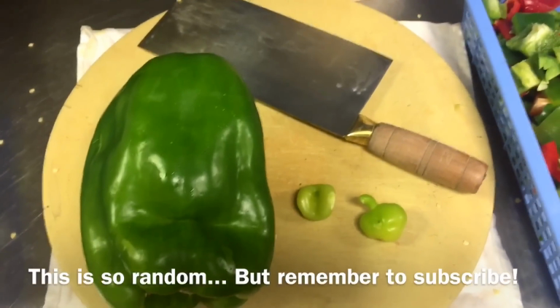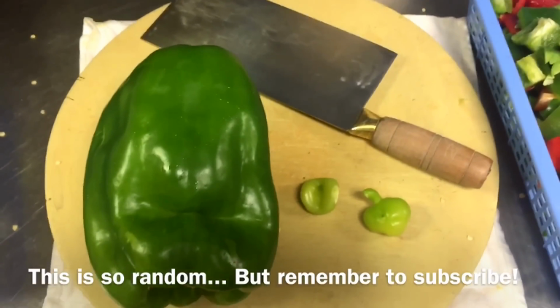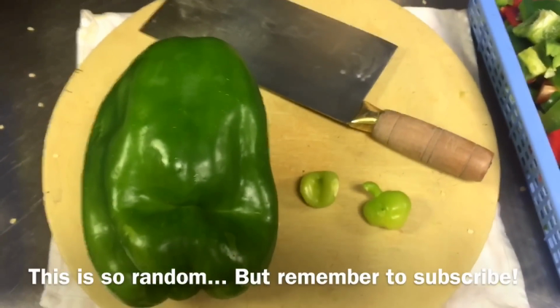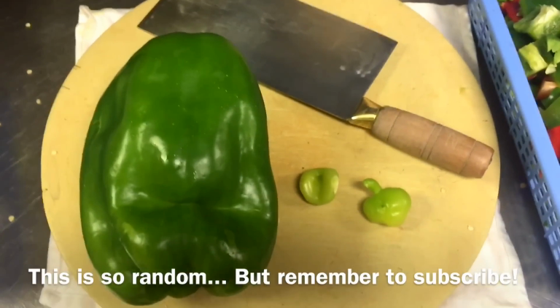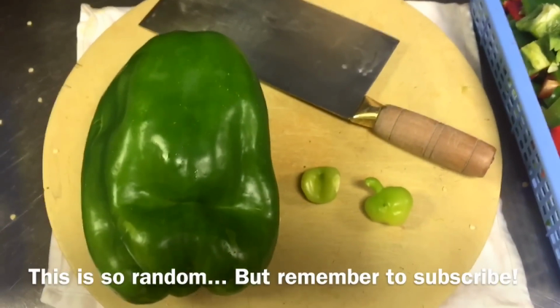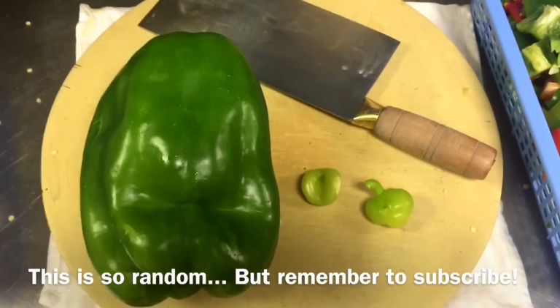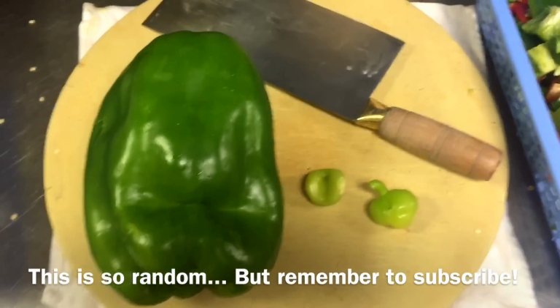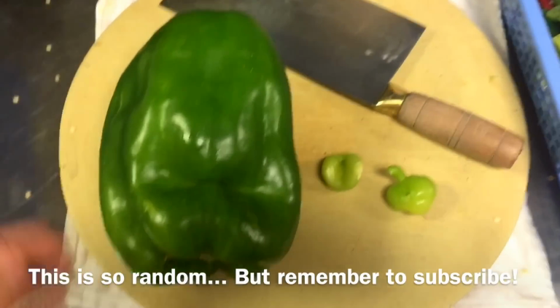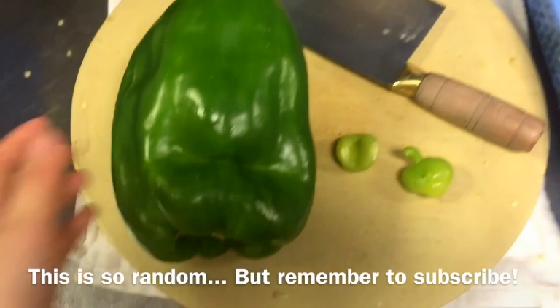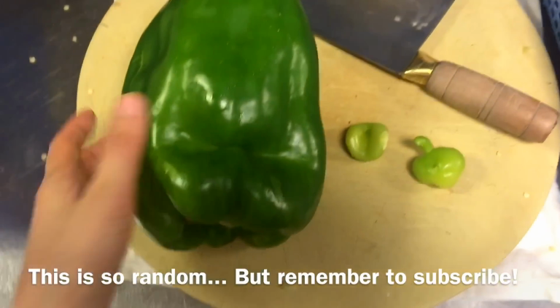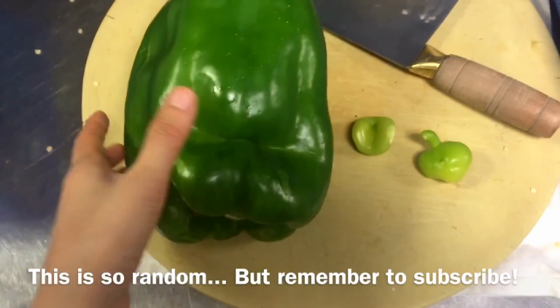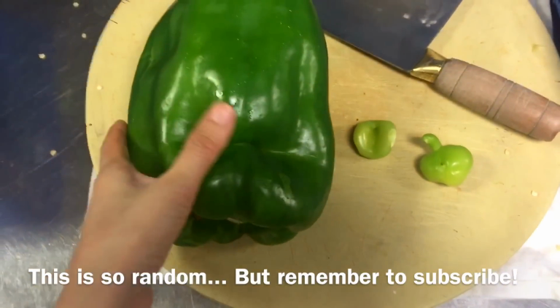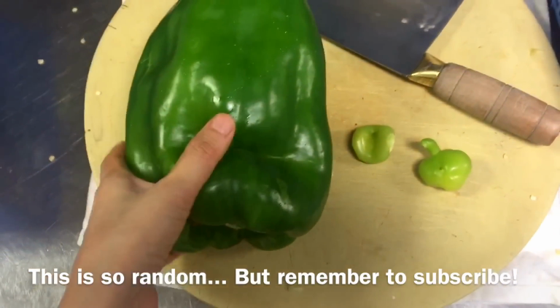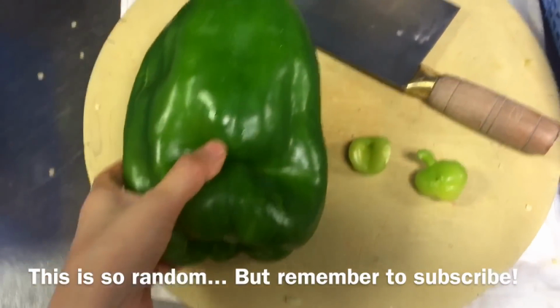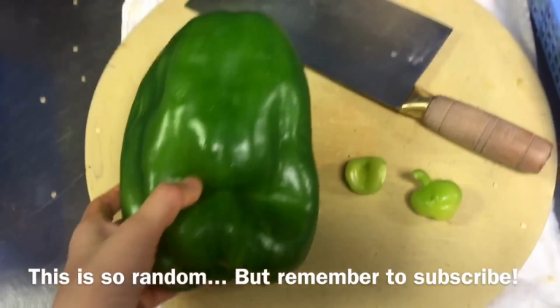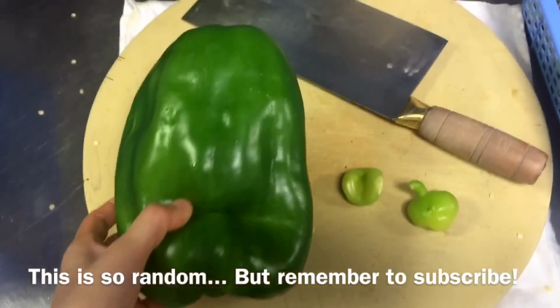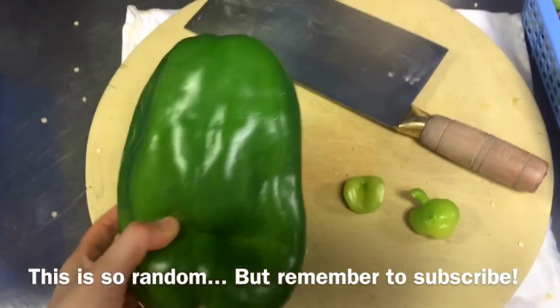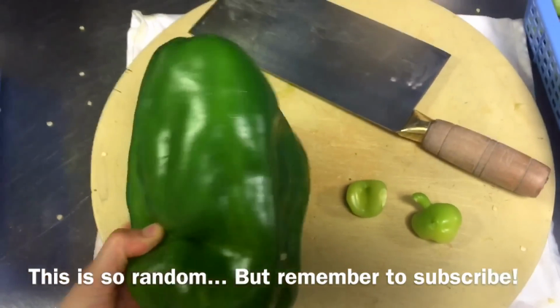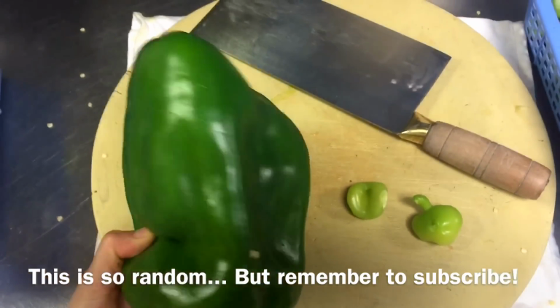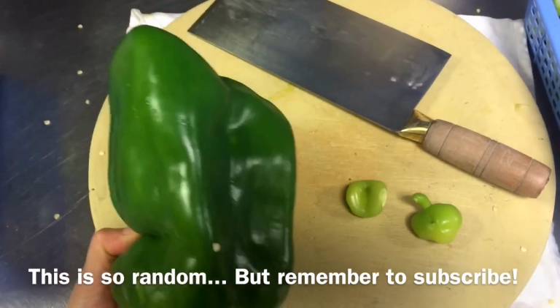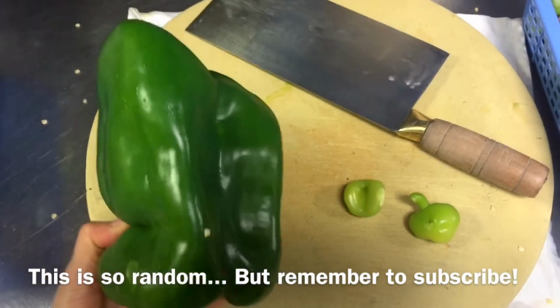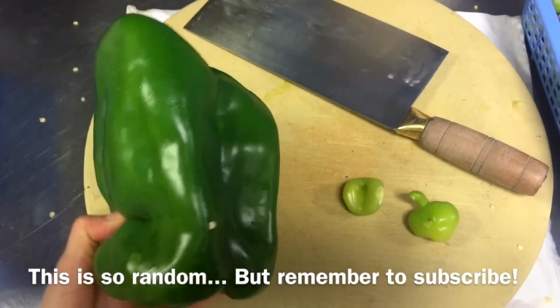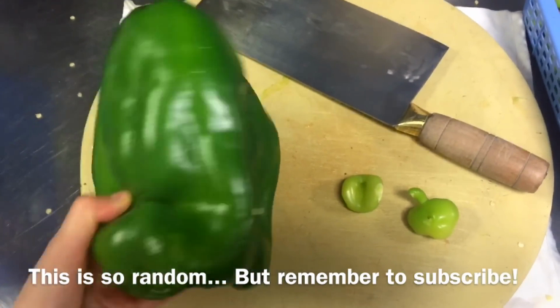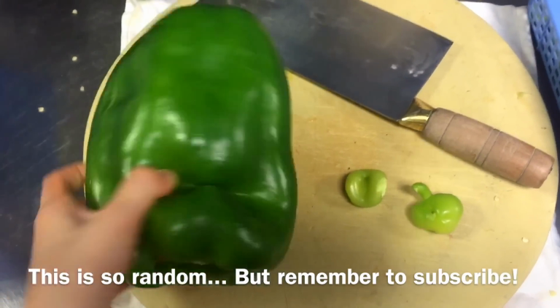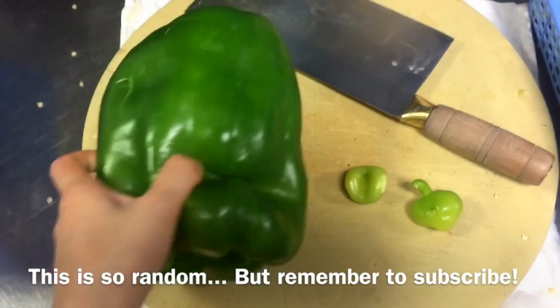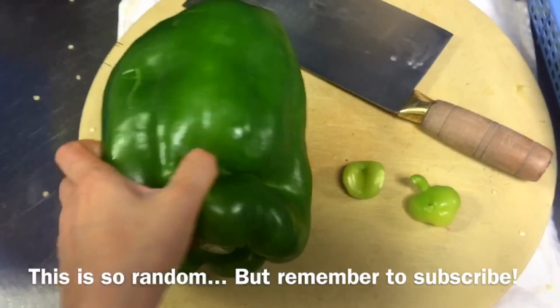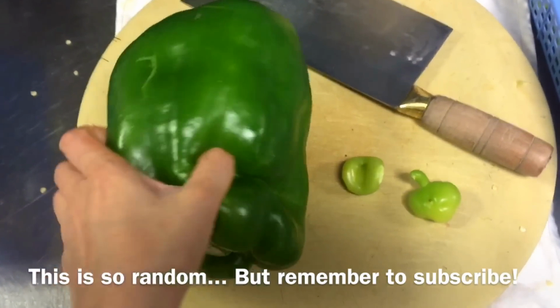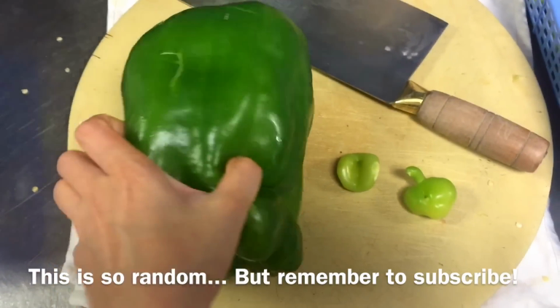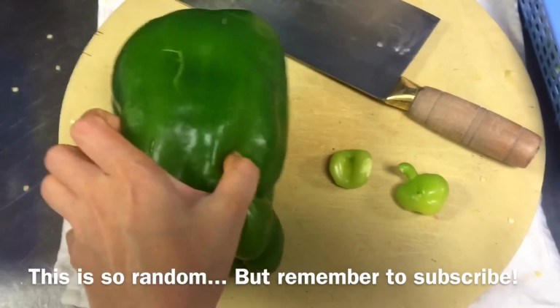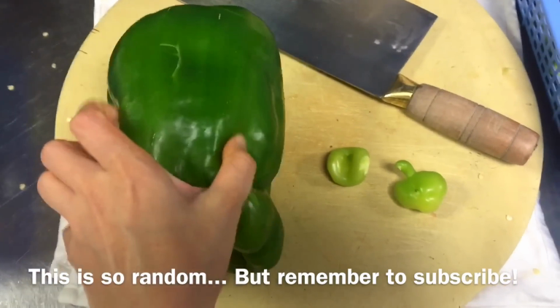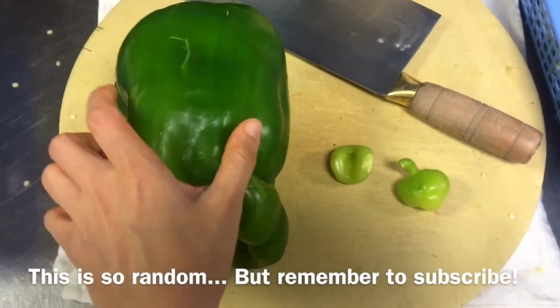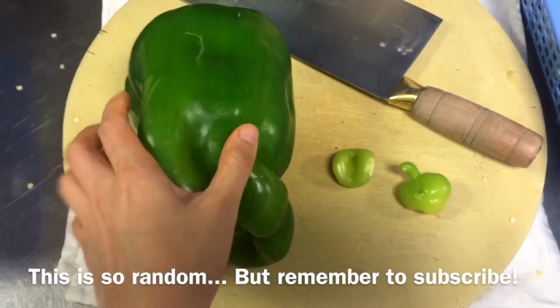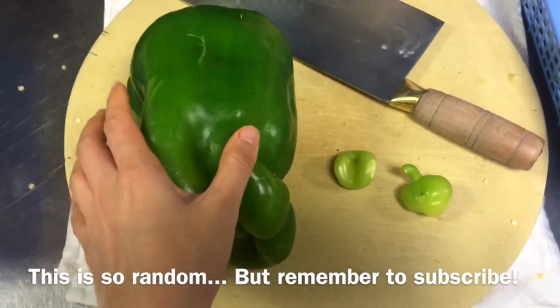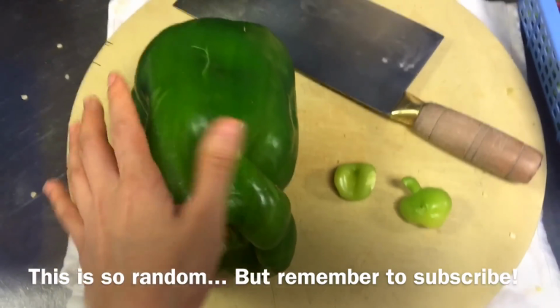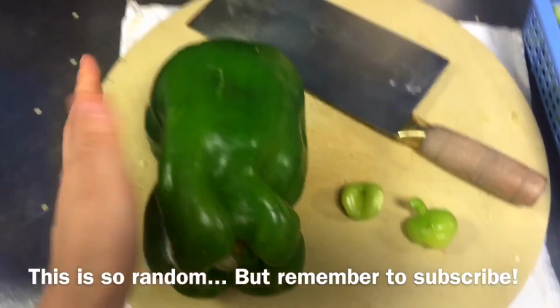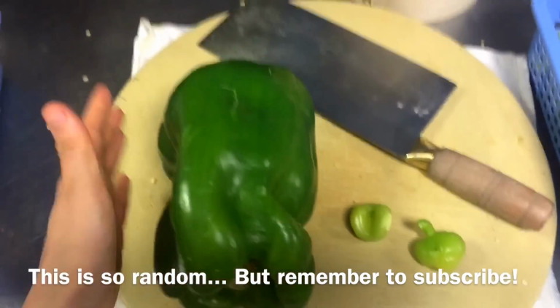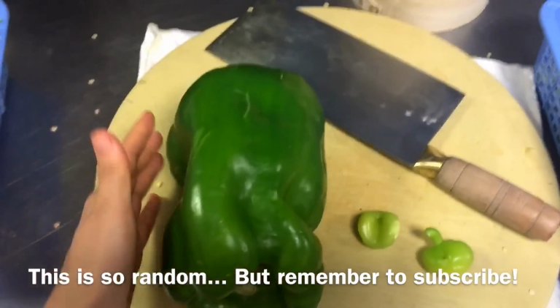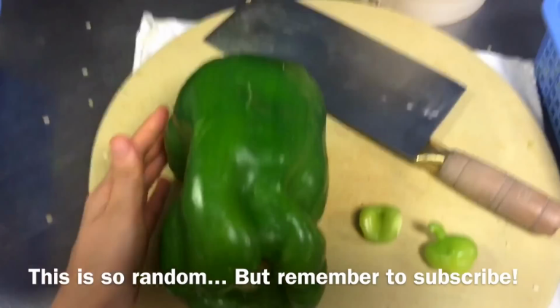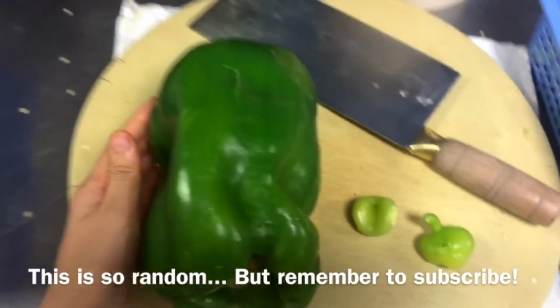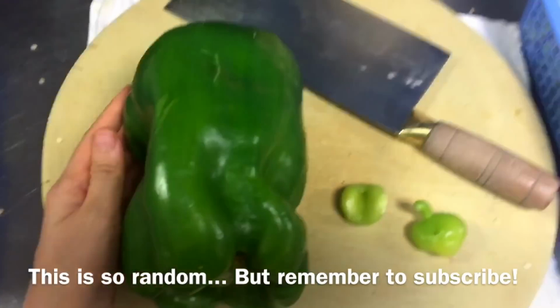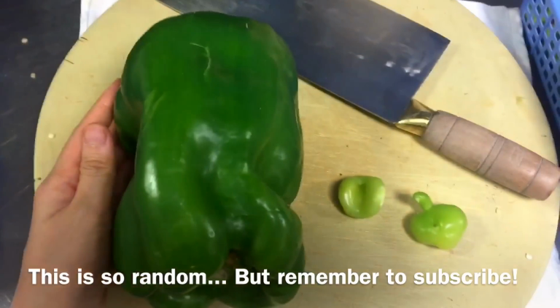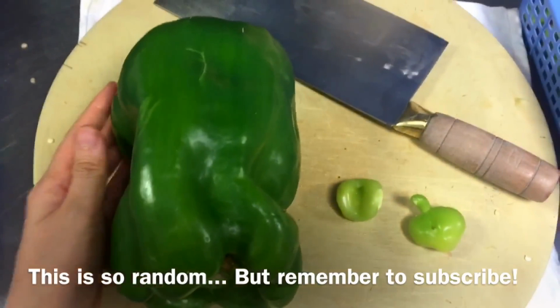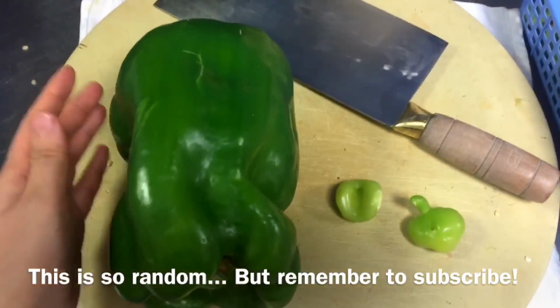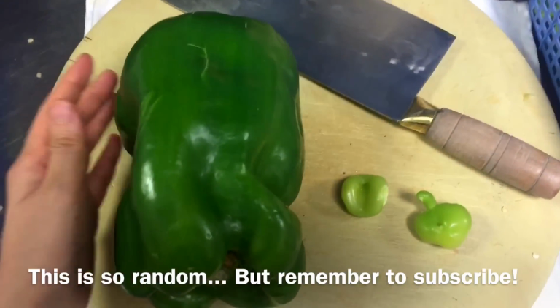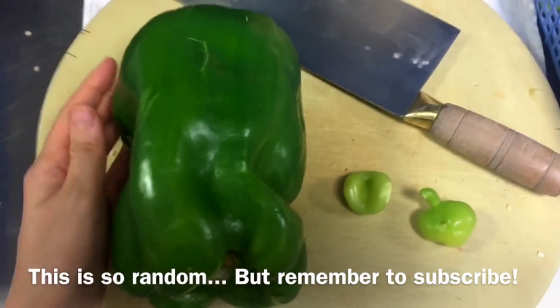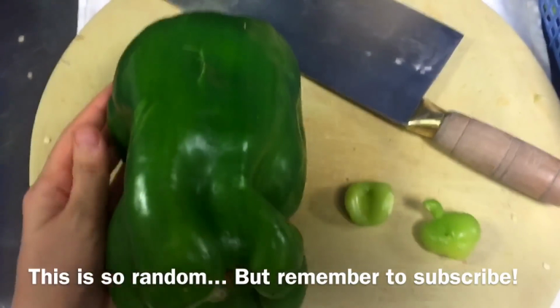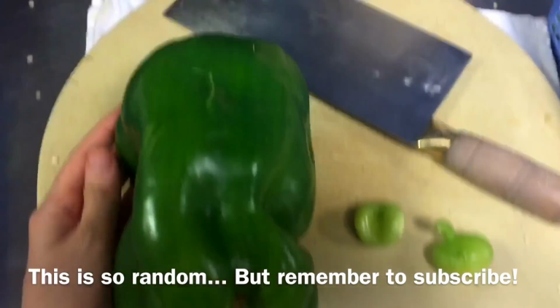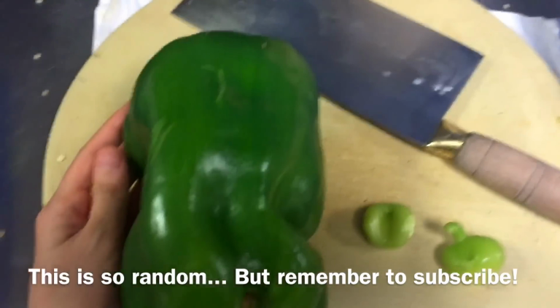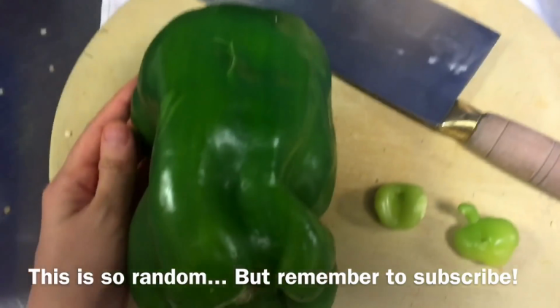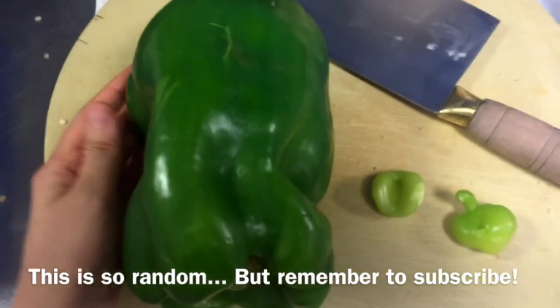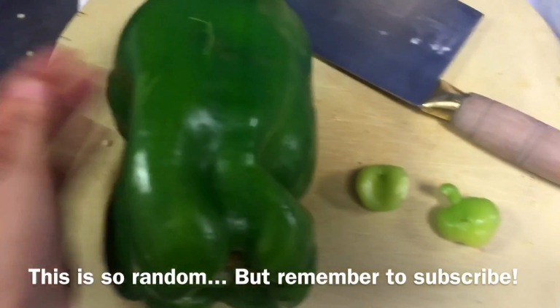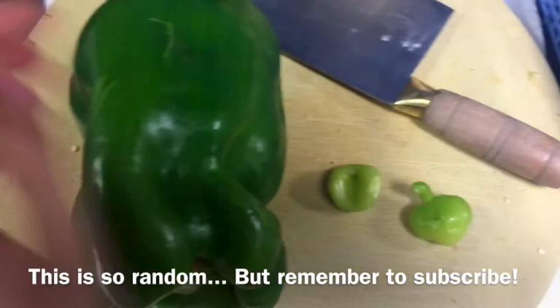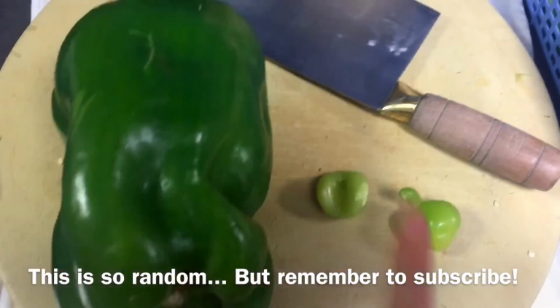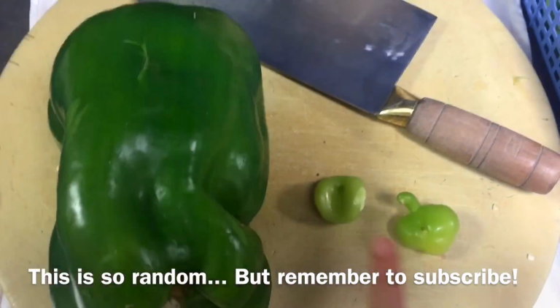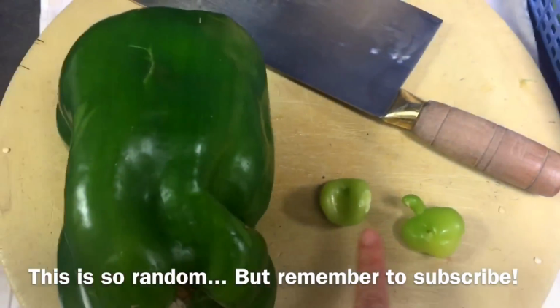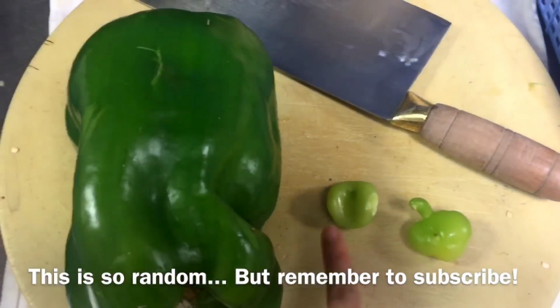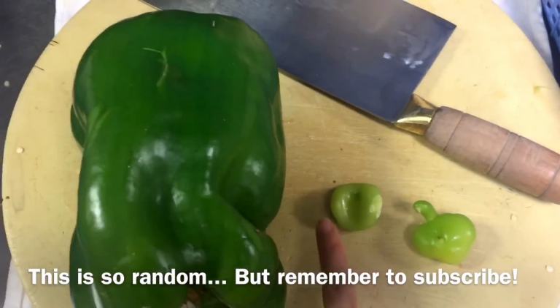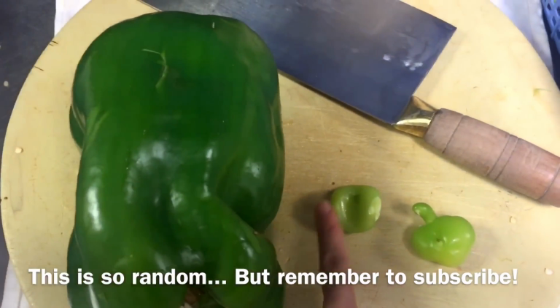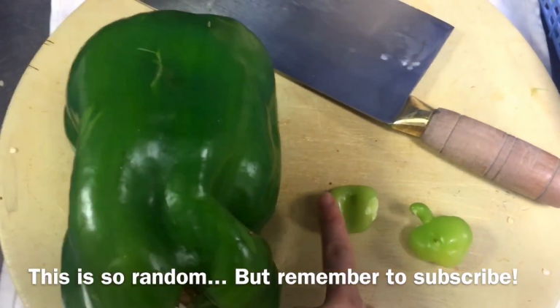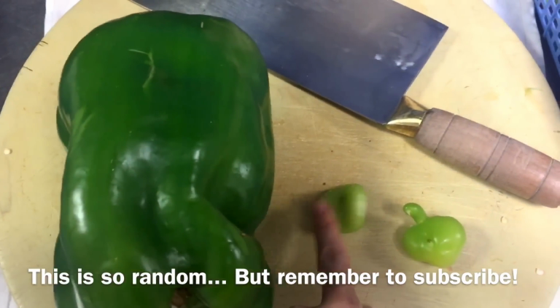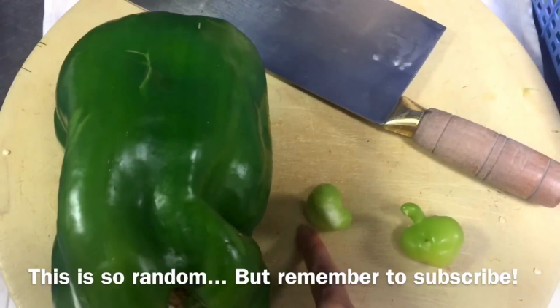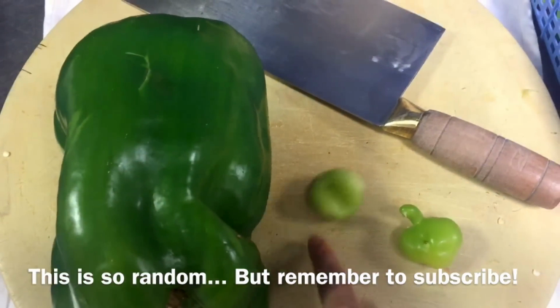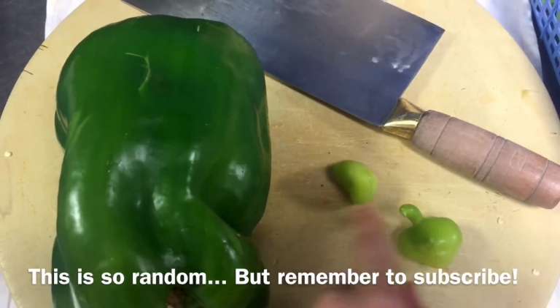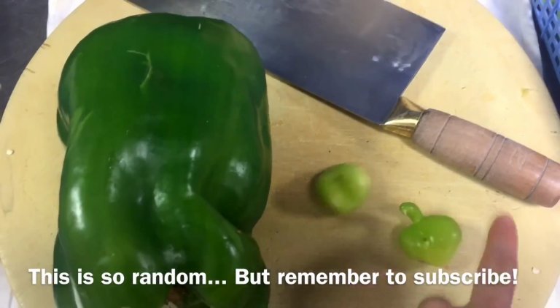Look how big this green bell pepper is — it's humongous versus this one, which is super tiny.